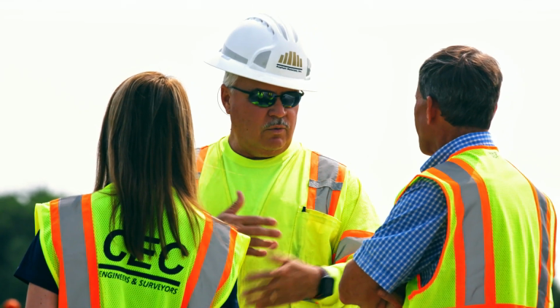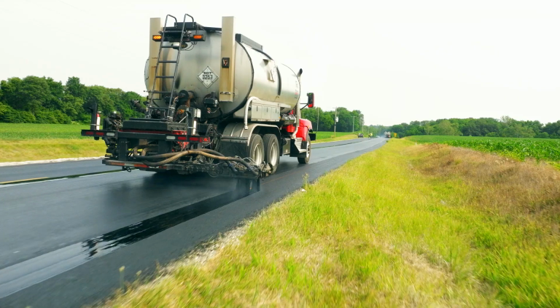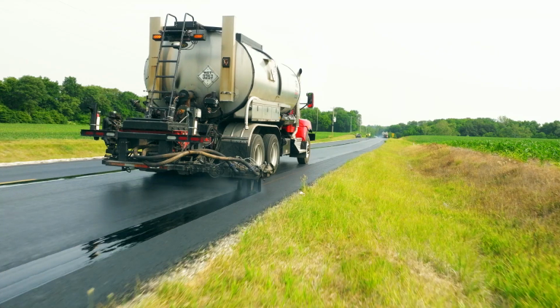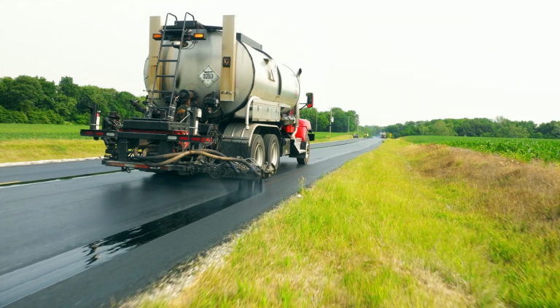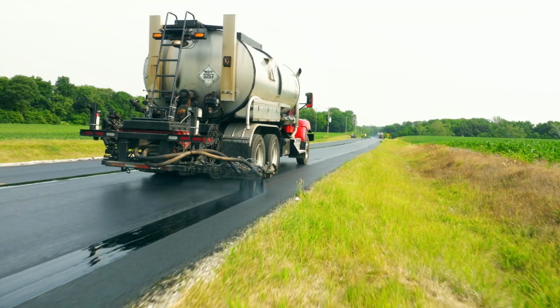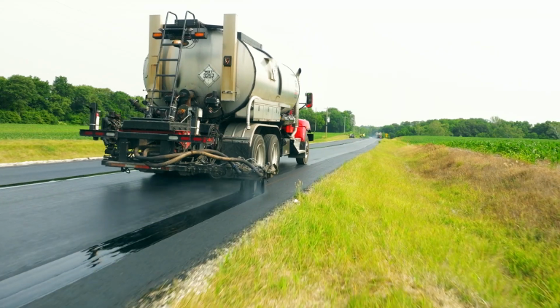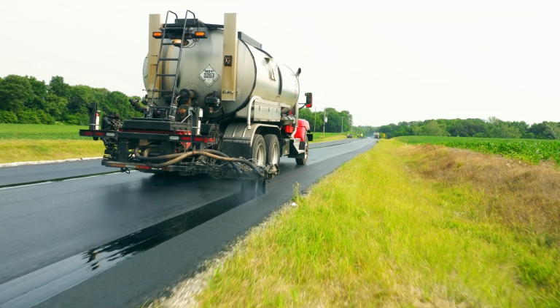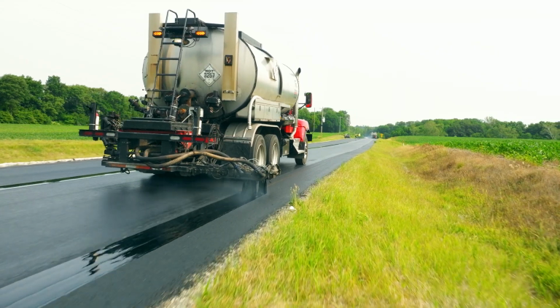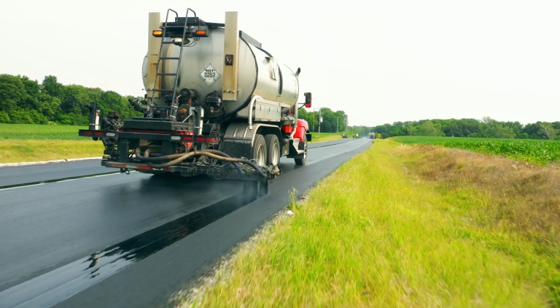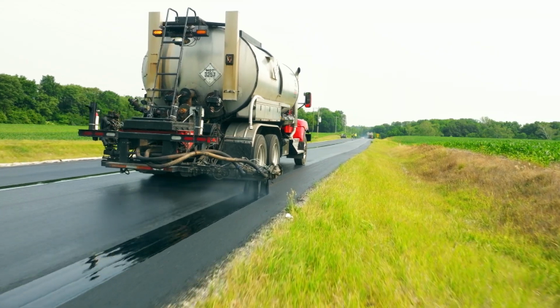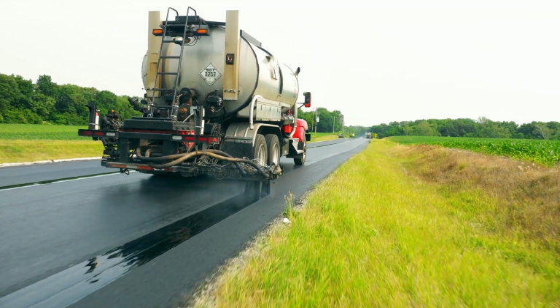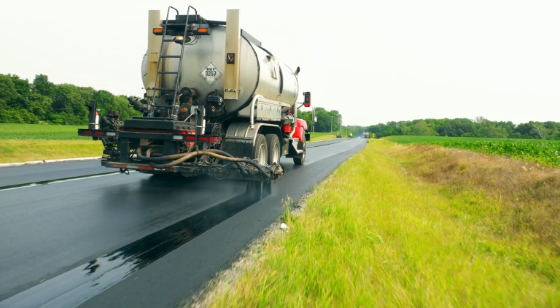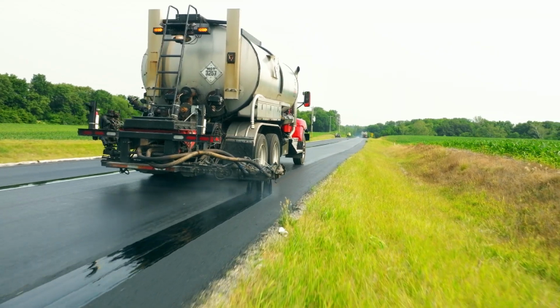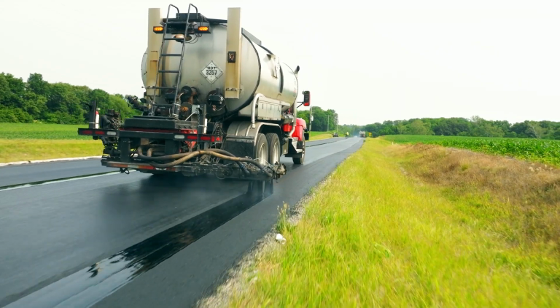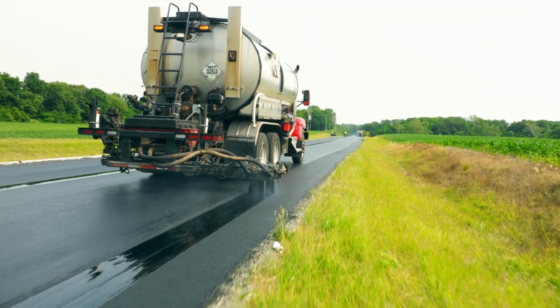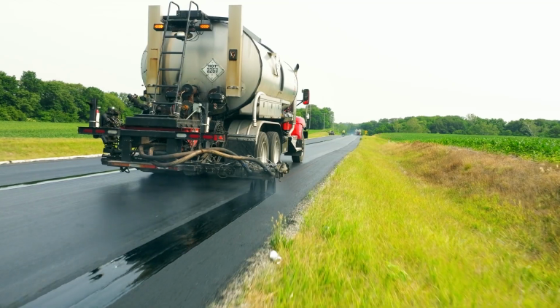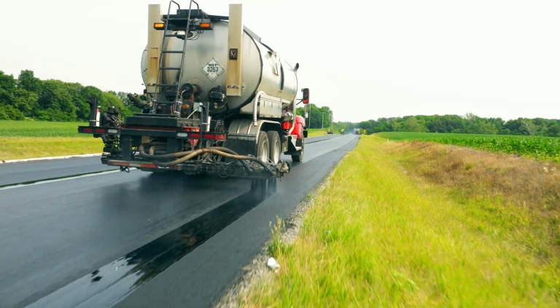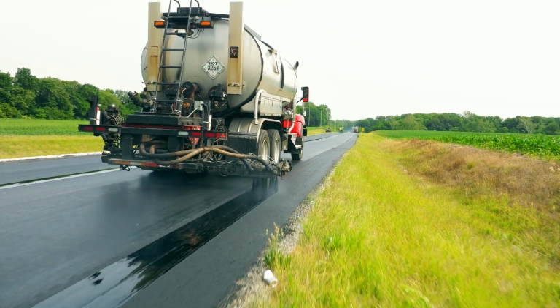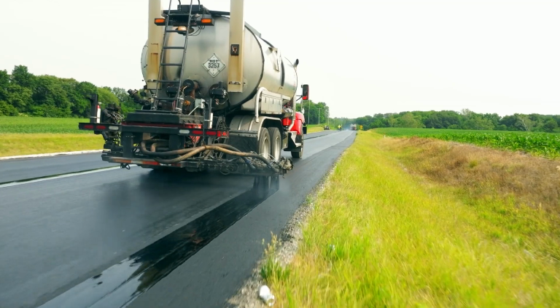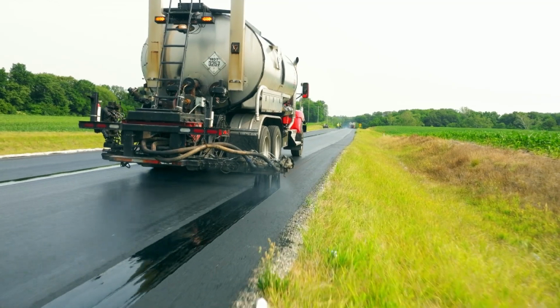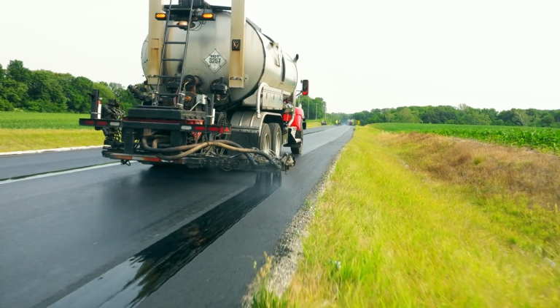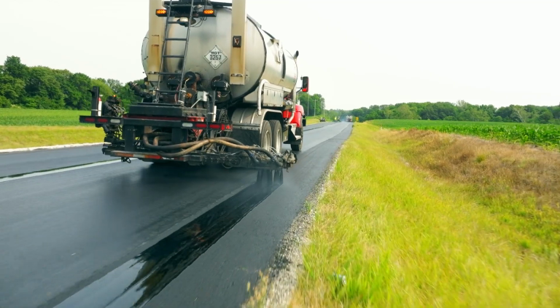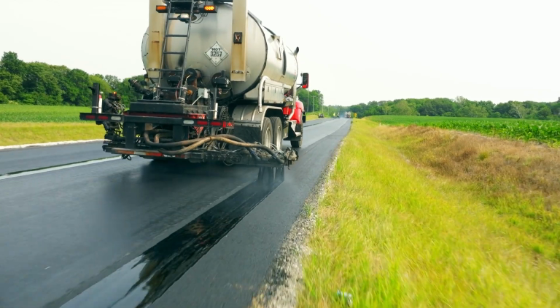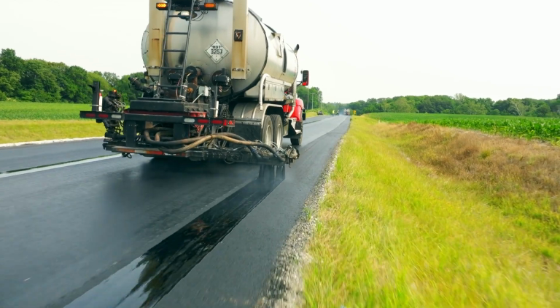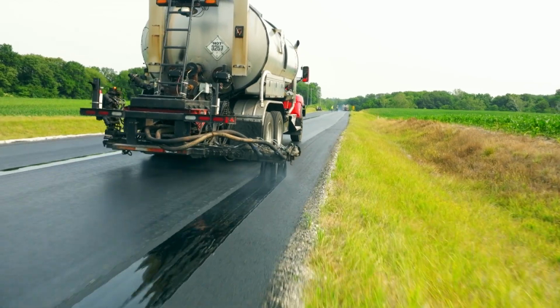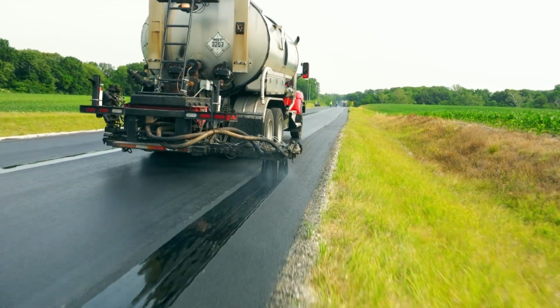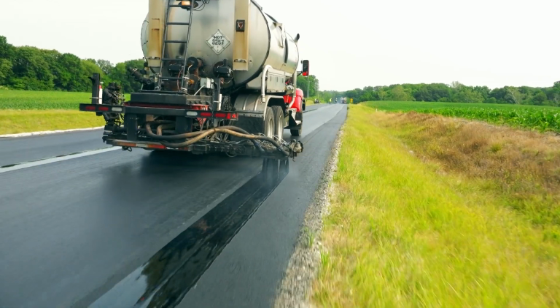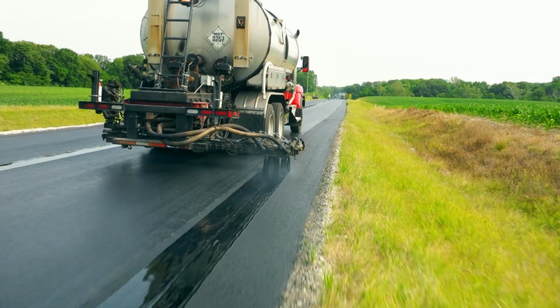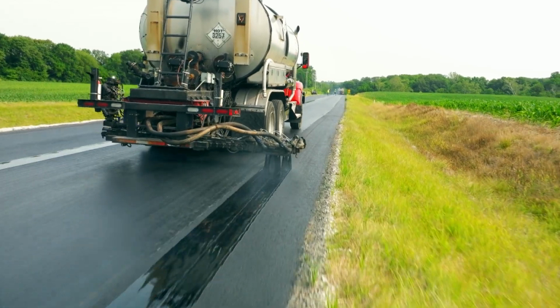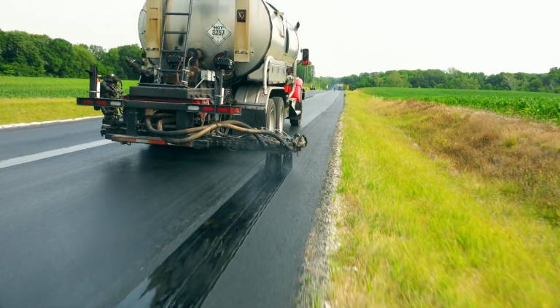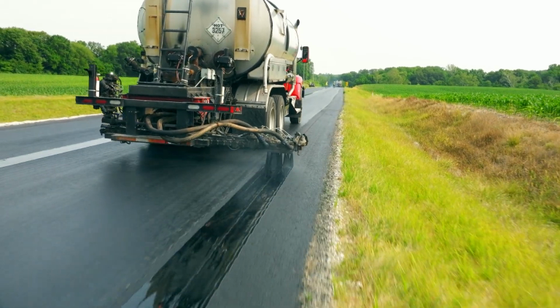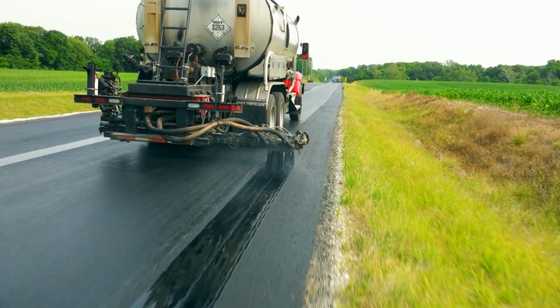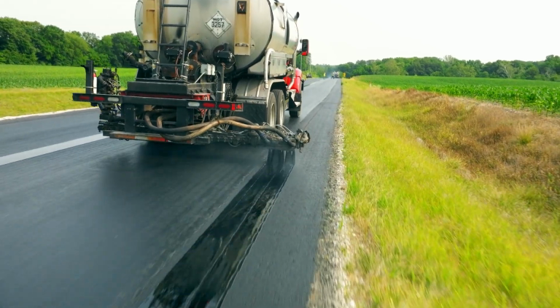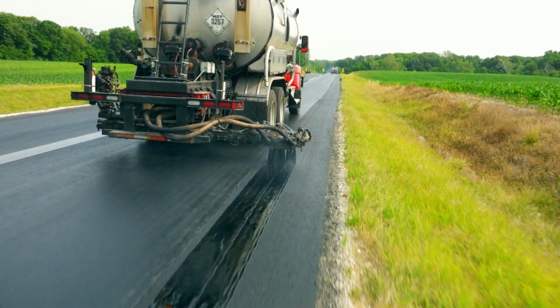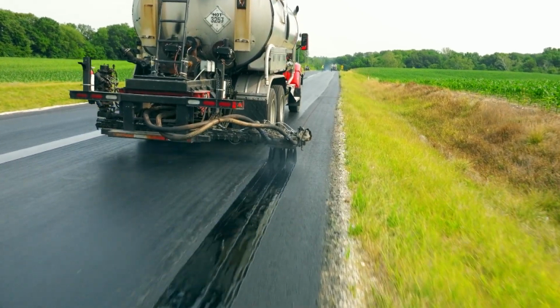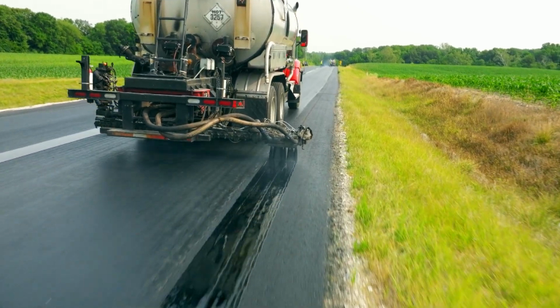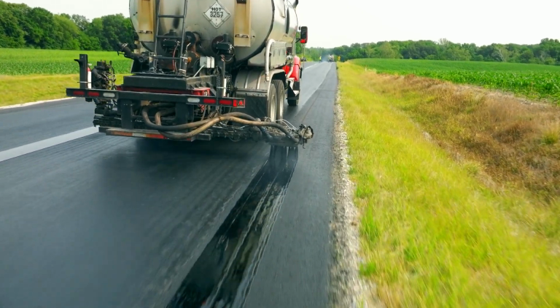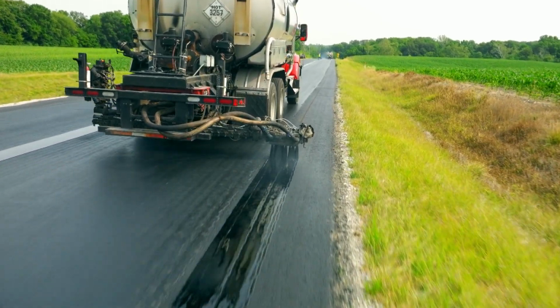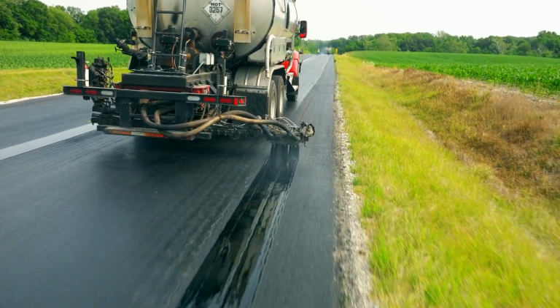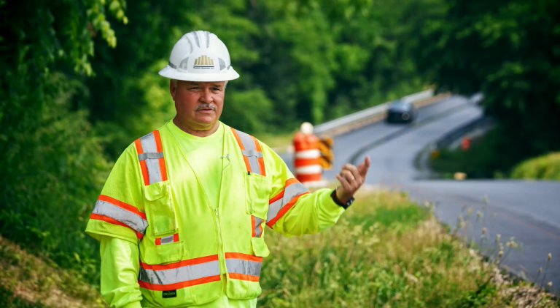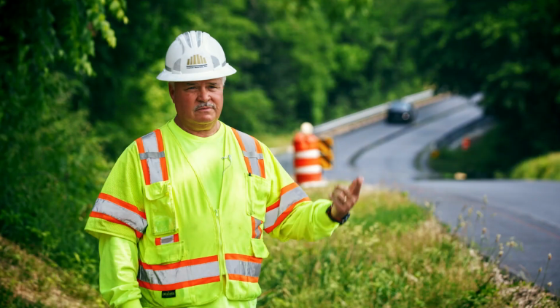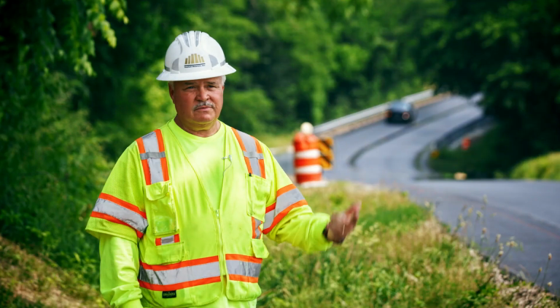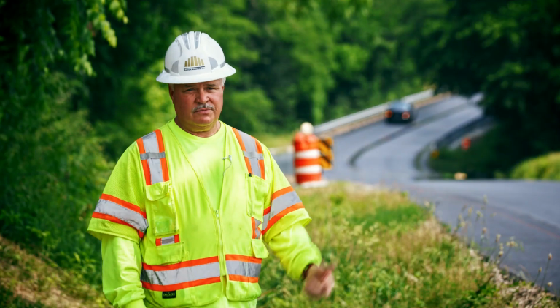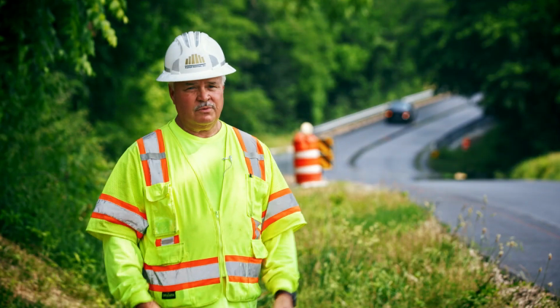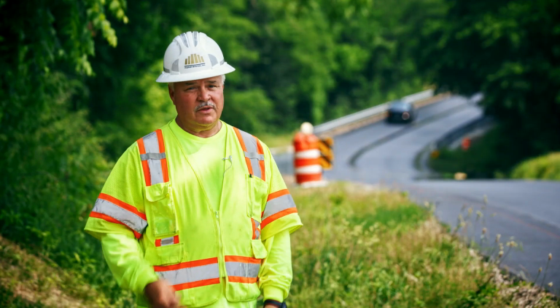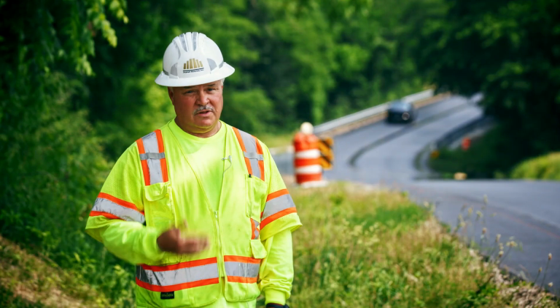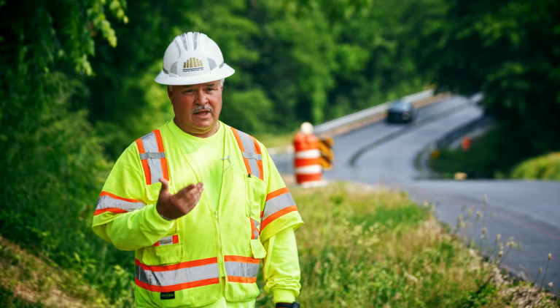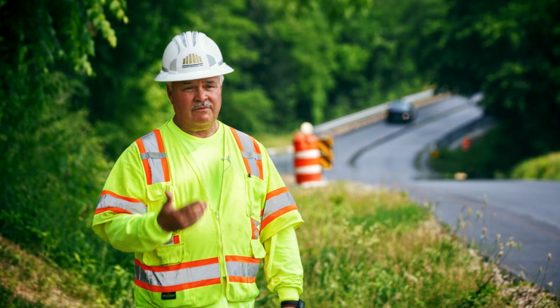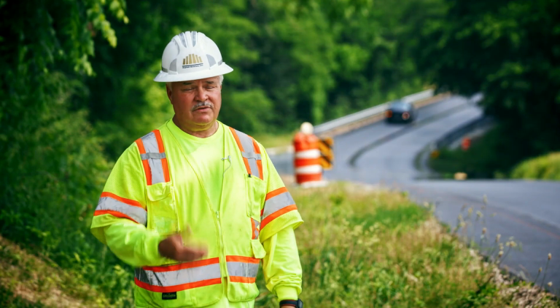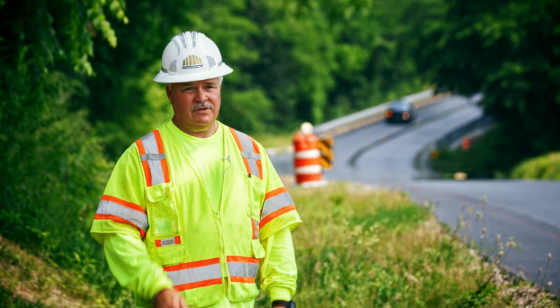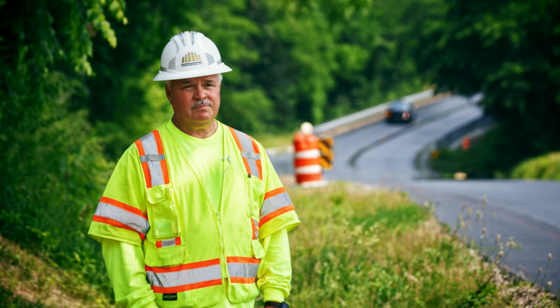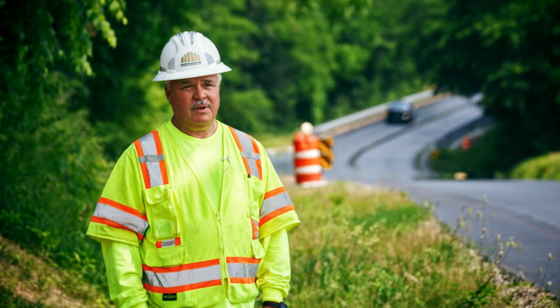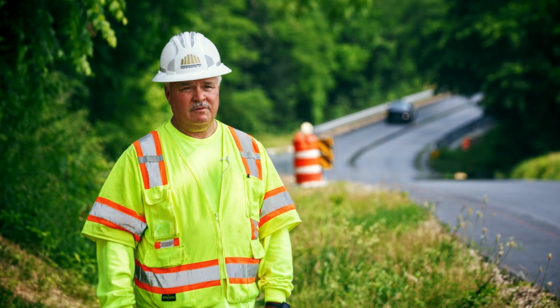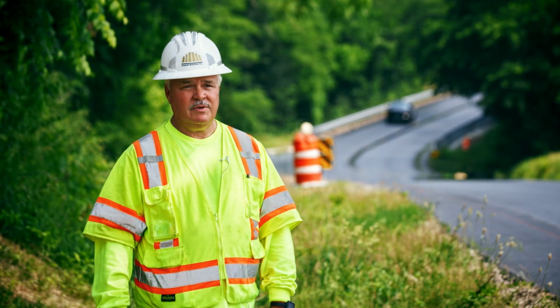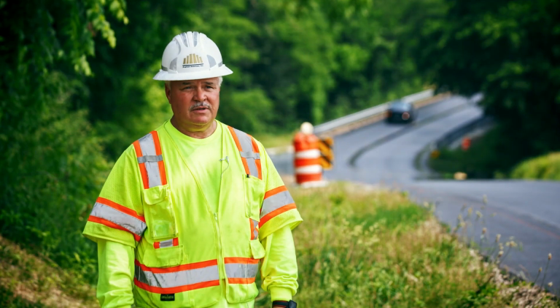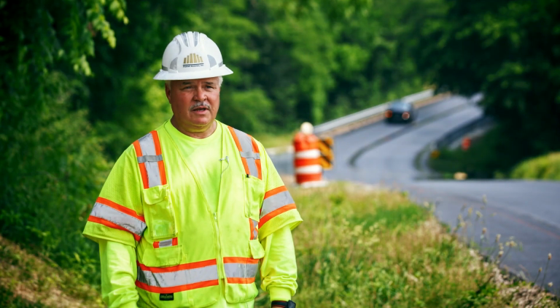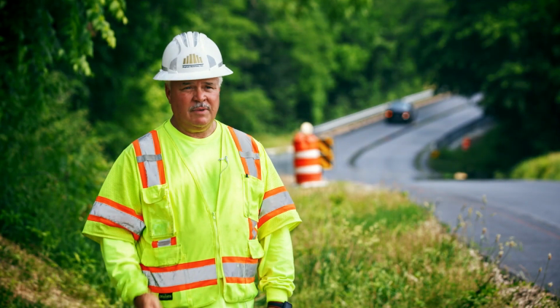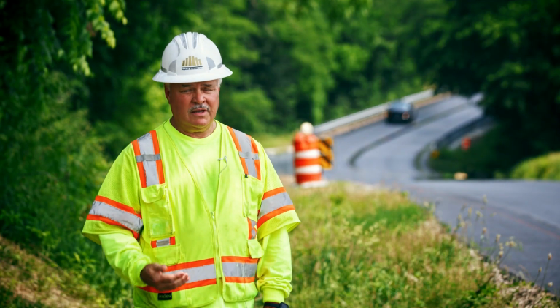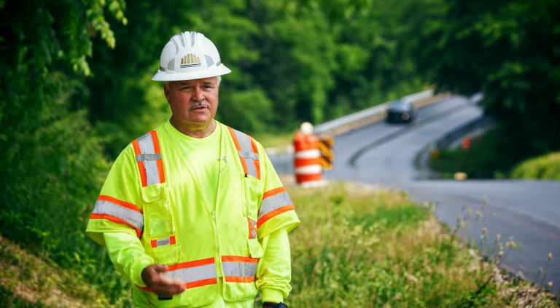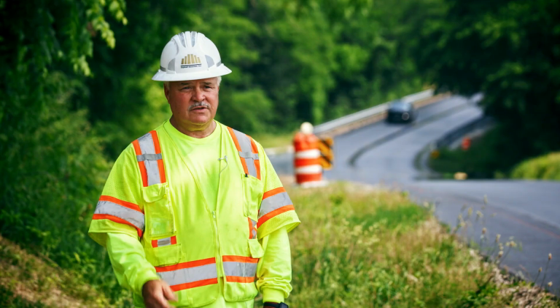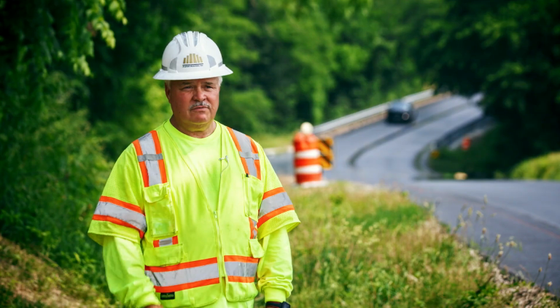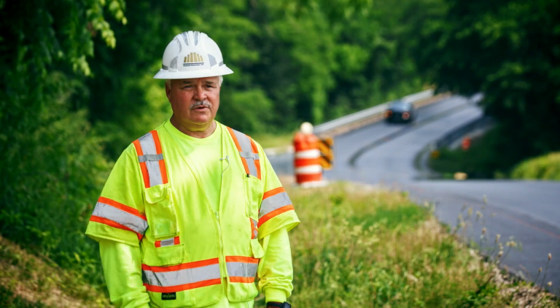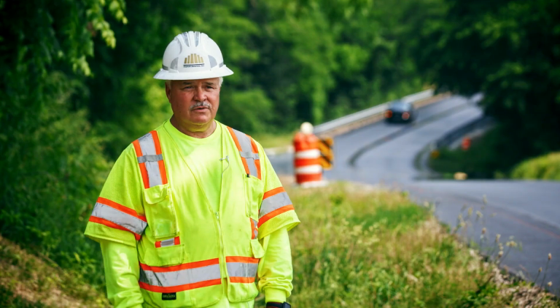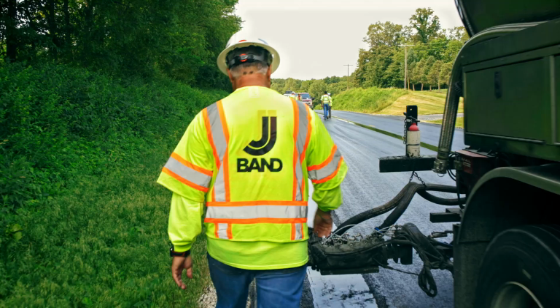By using a VRAM product underneath those rumble strips, those safety features are going to last throughout the life of this pavement and make it a safe road.